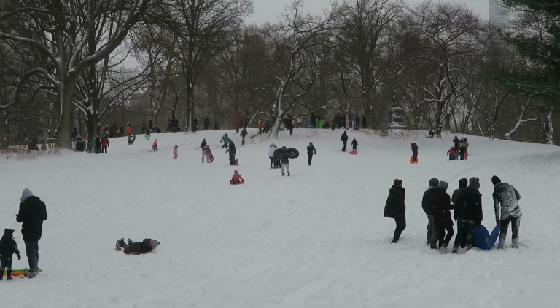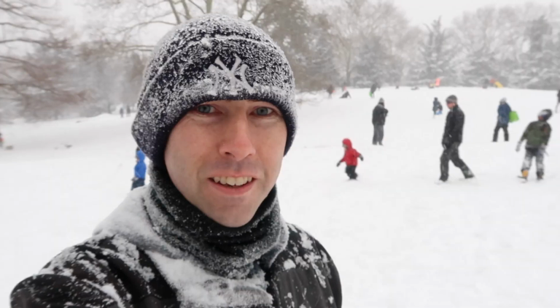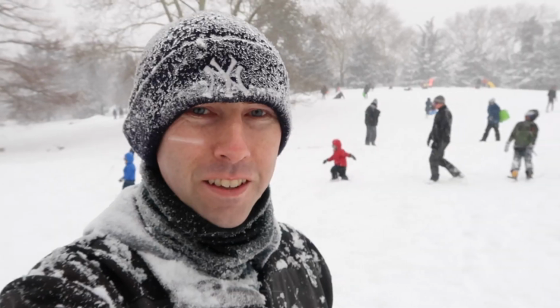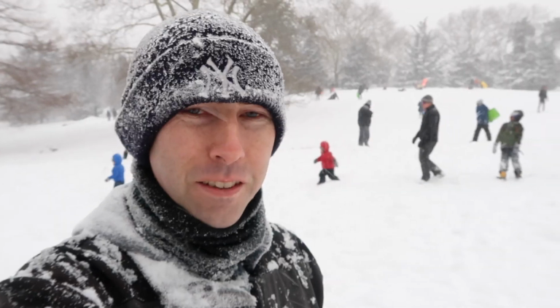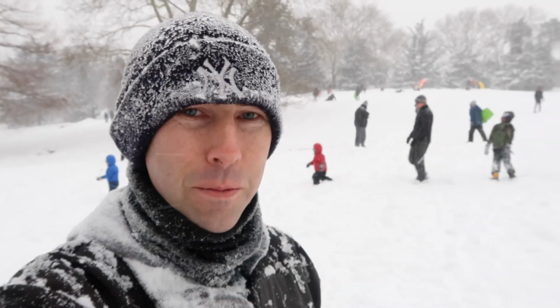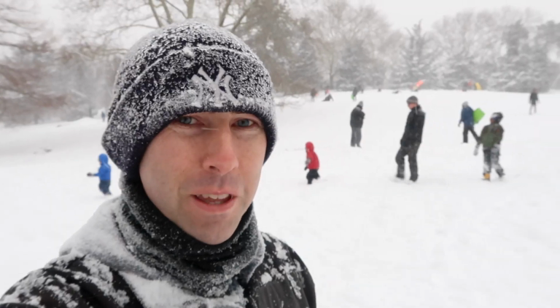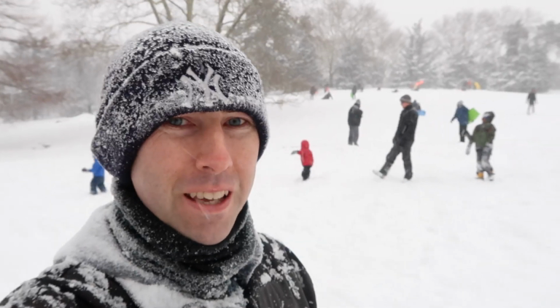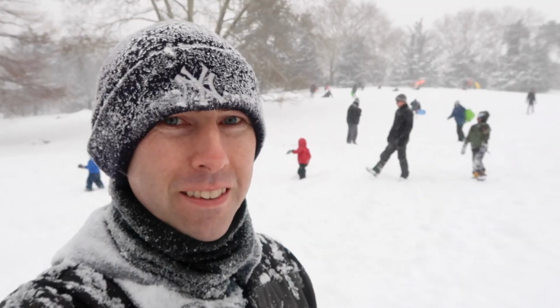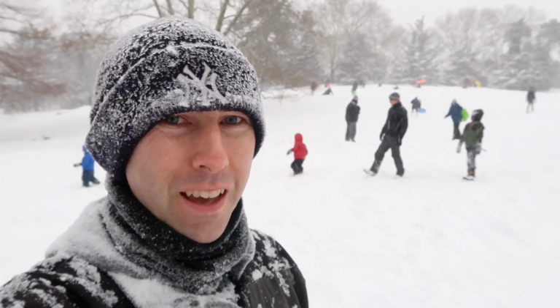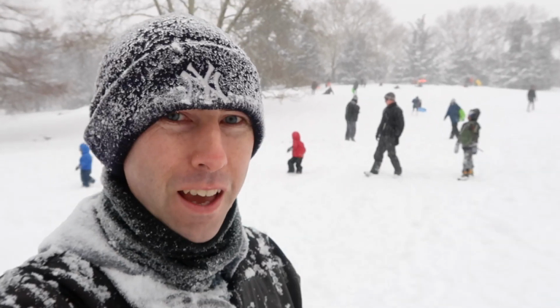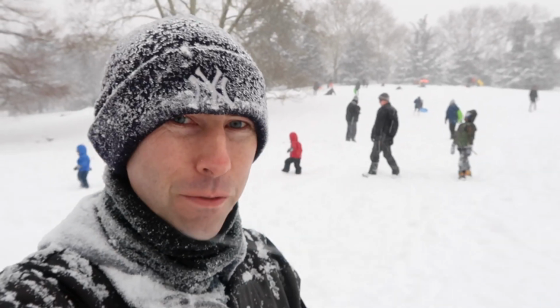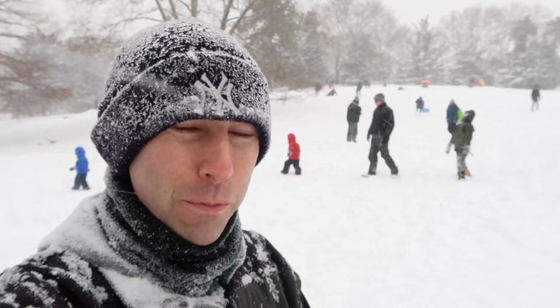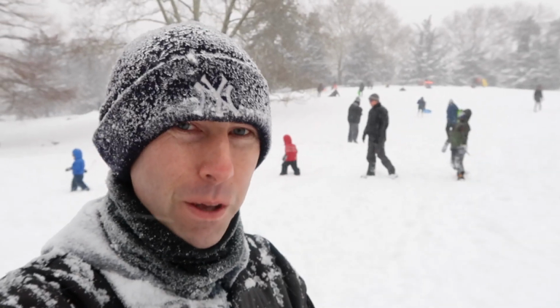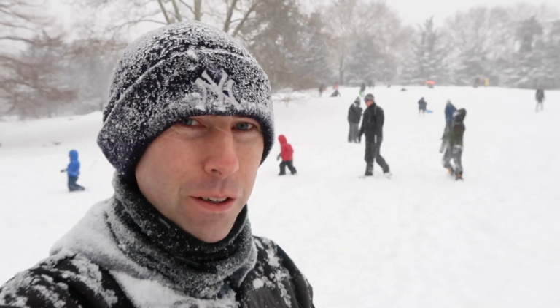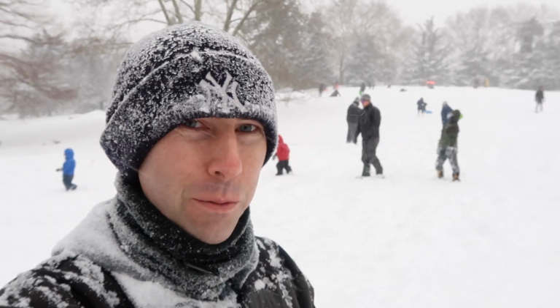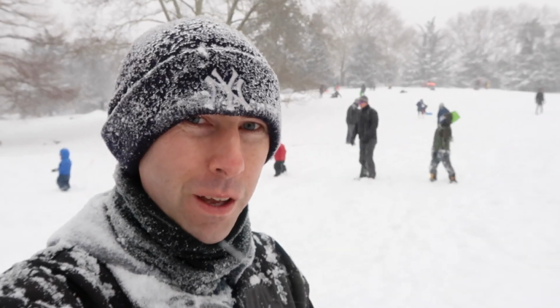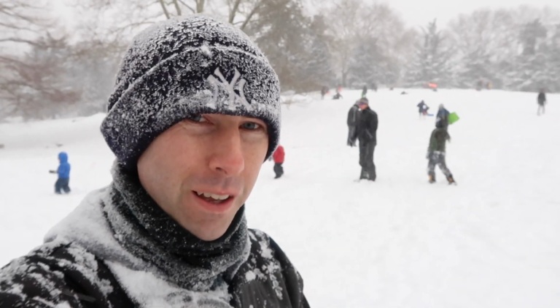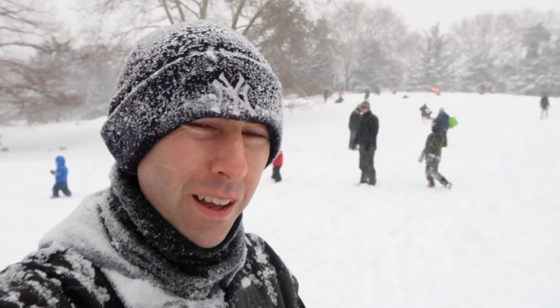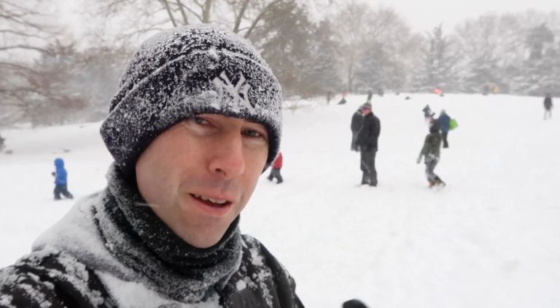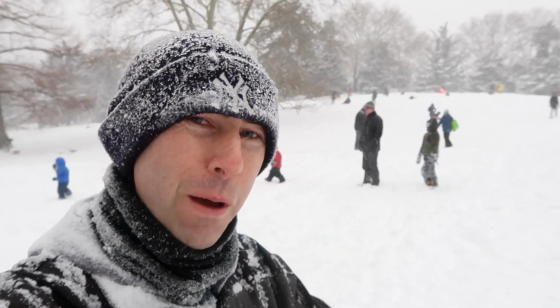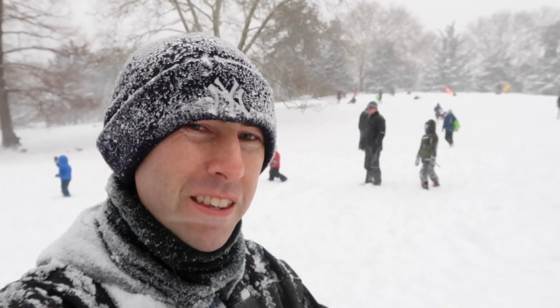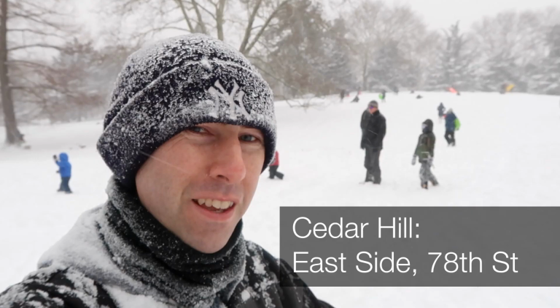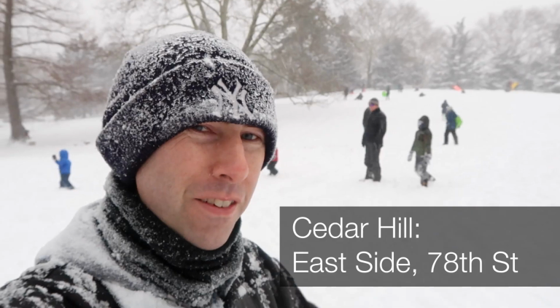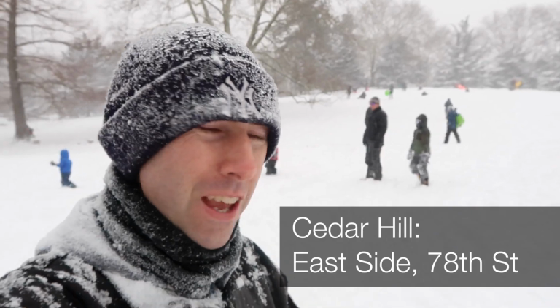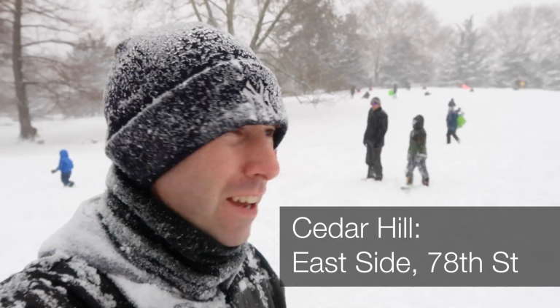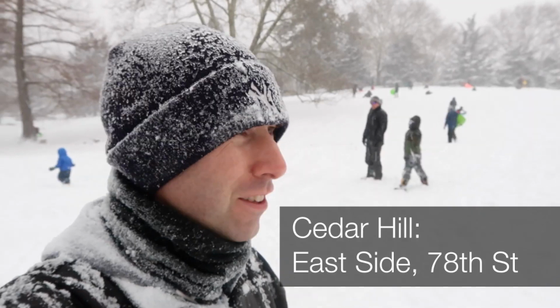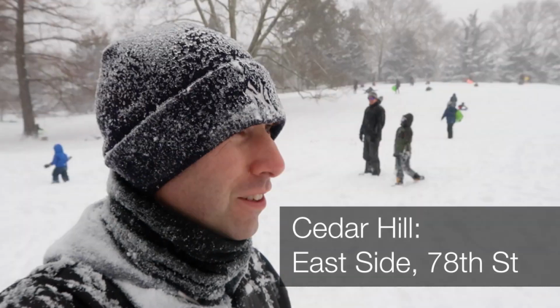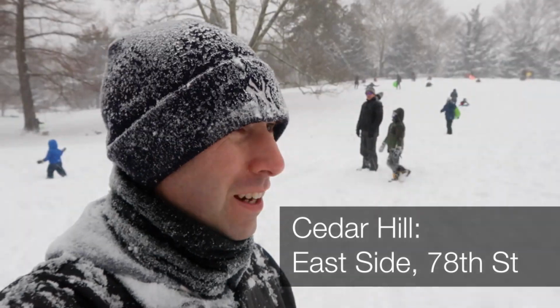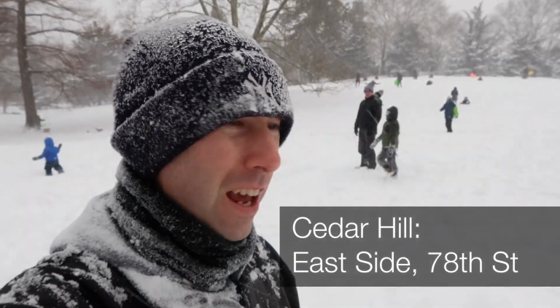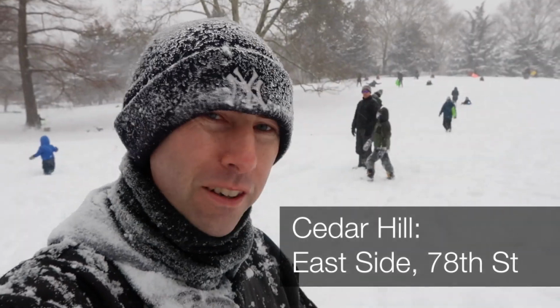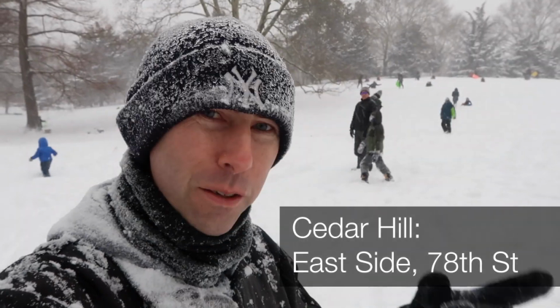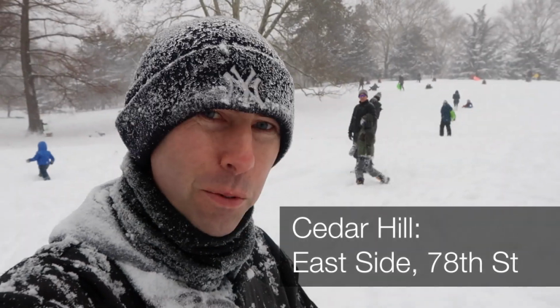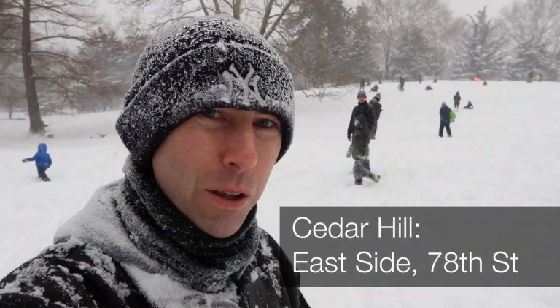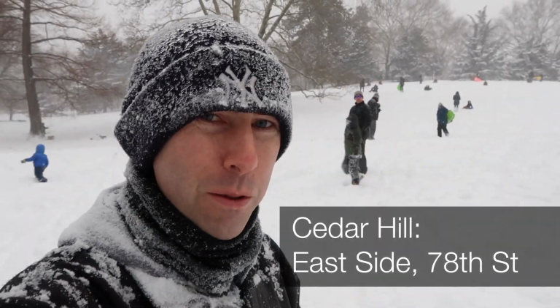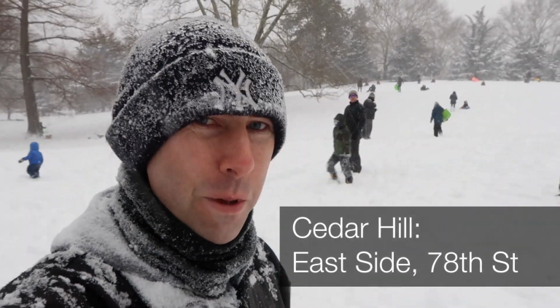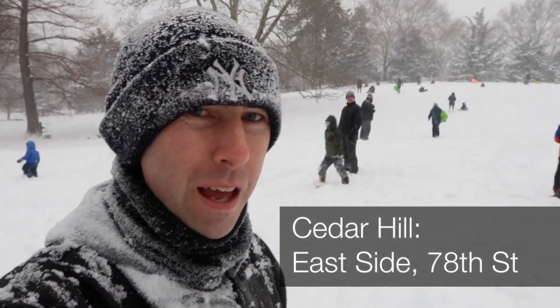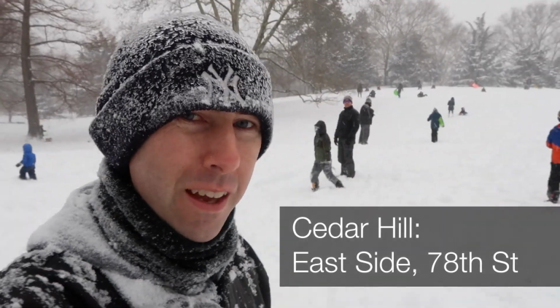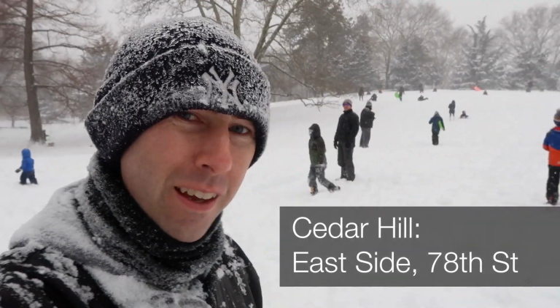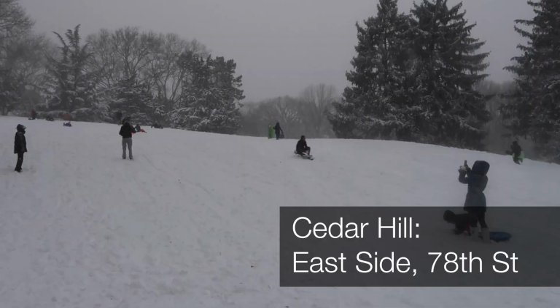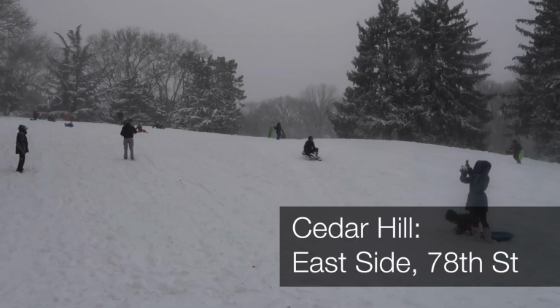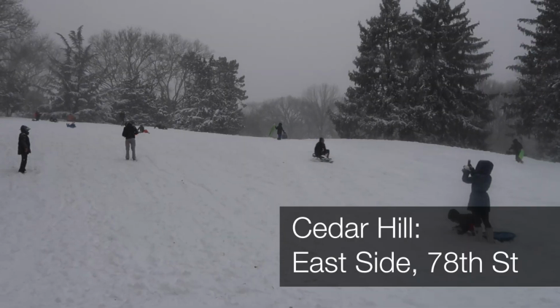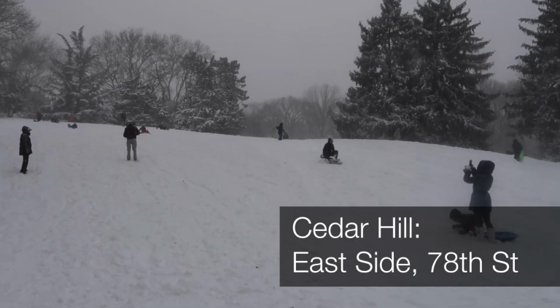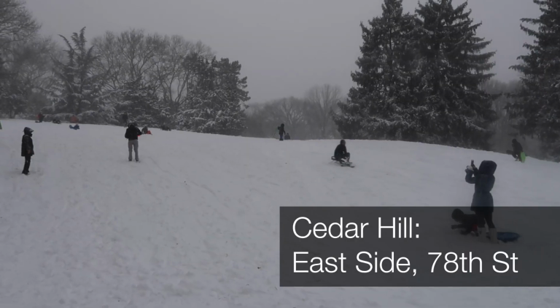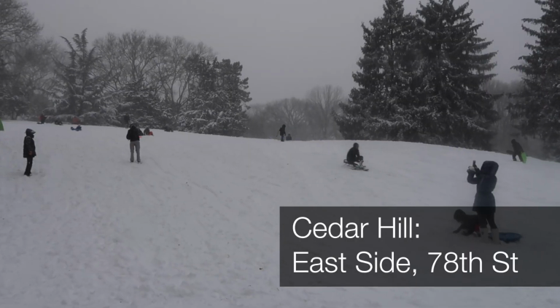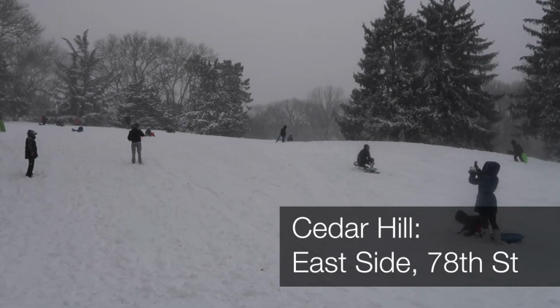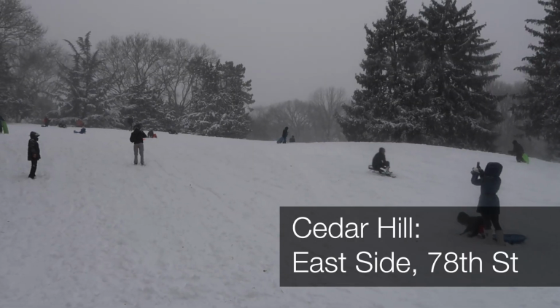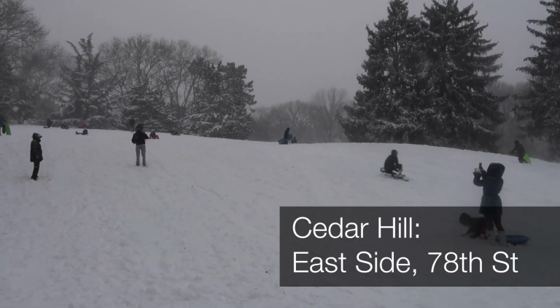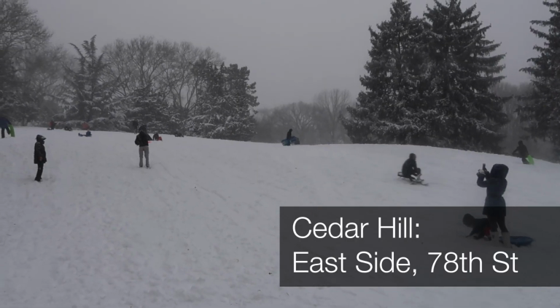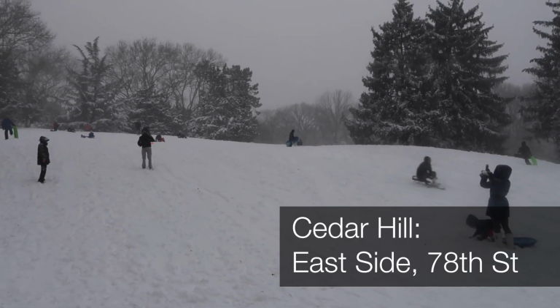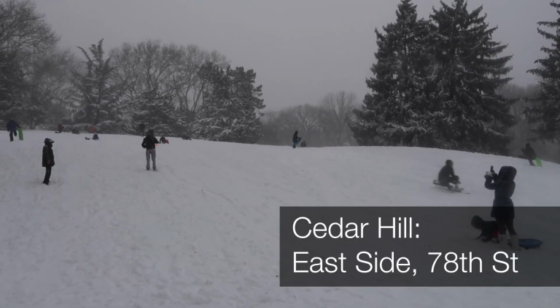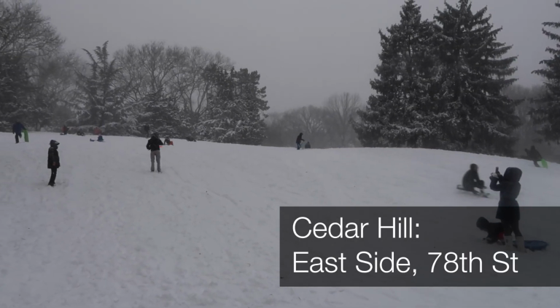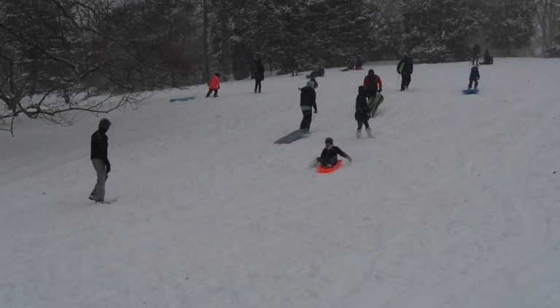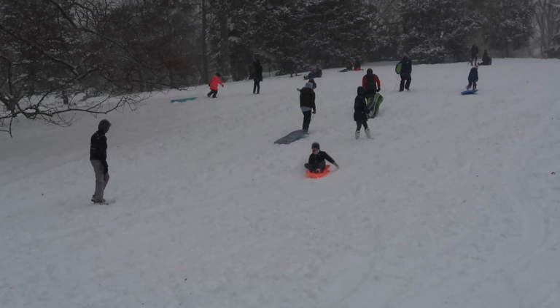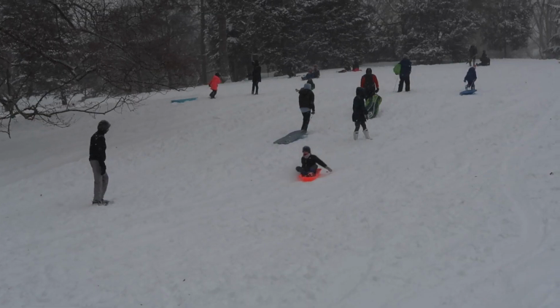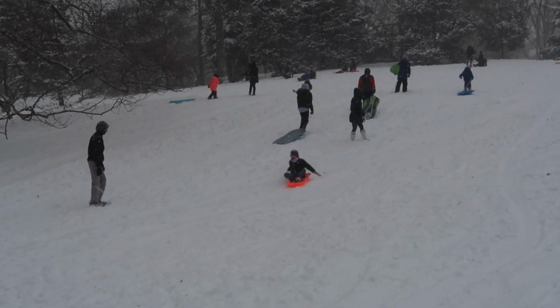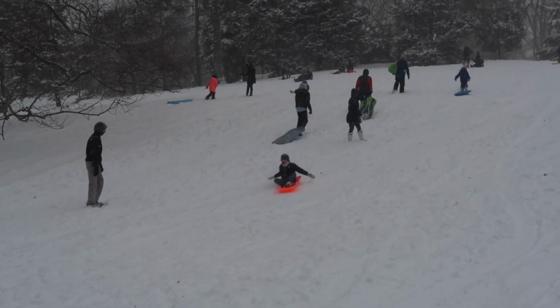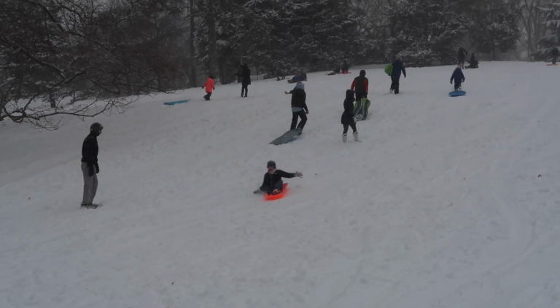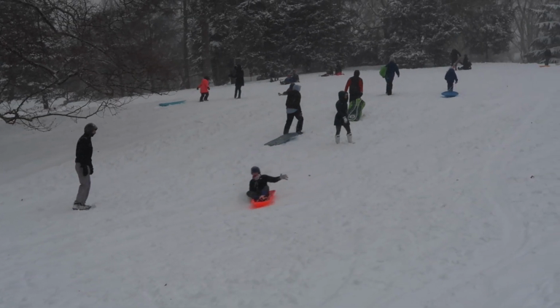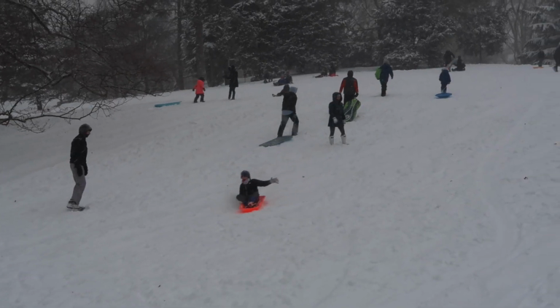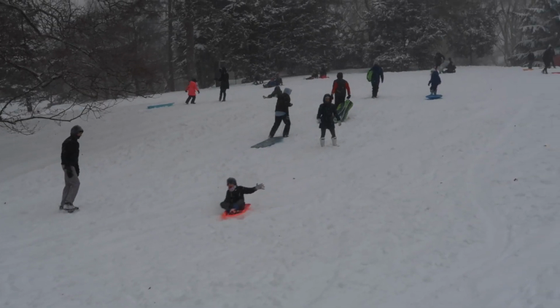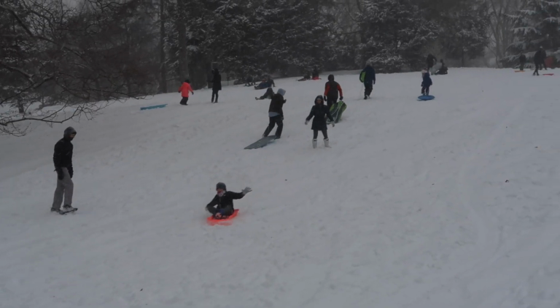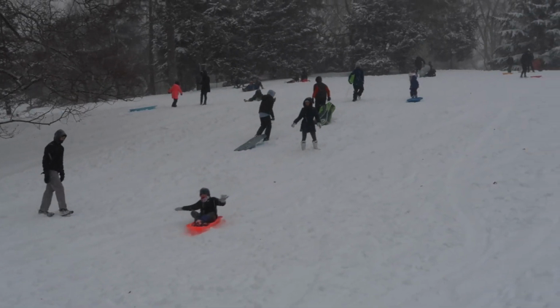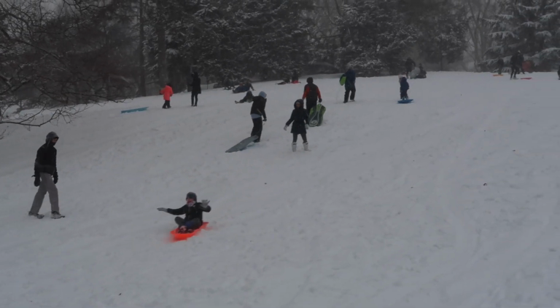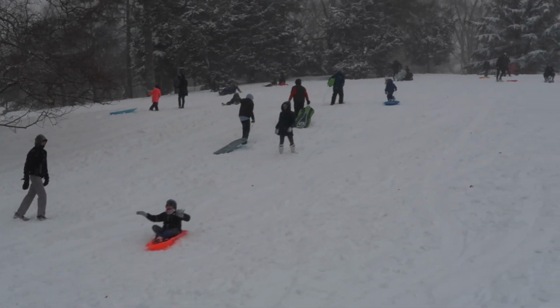Just up the east side from Pilgrim Hill, around 78th Street just below the Met, there's another hill that's great for sledding. This is Cedar Hill.